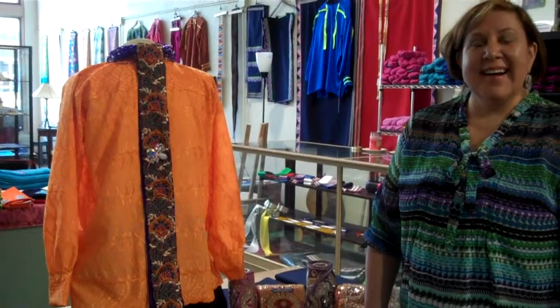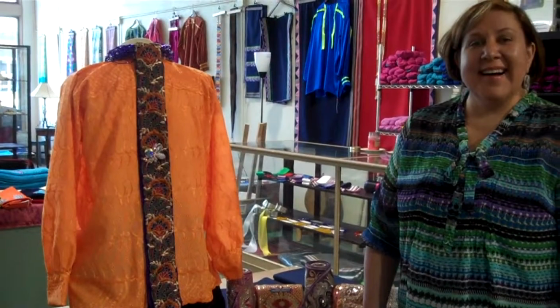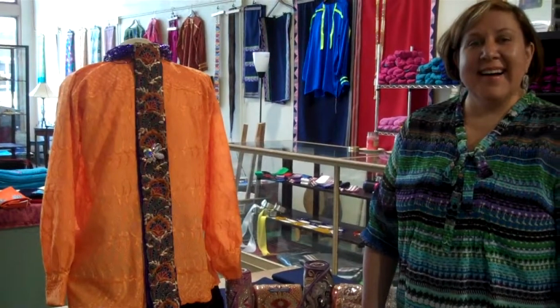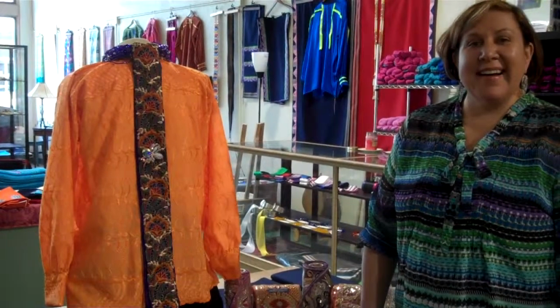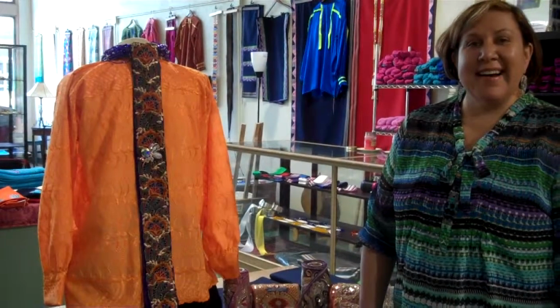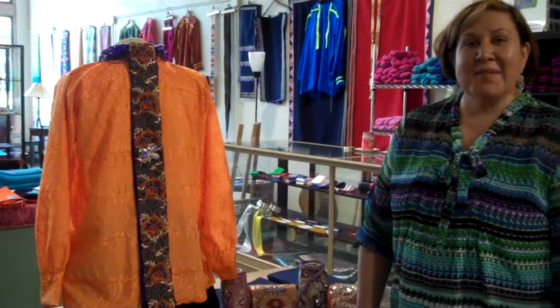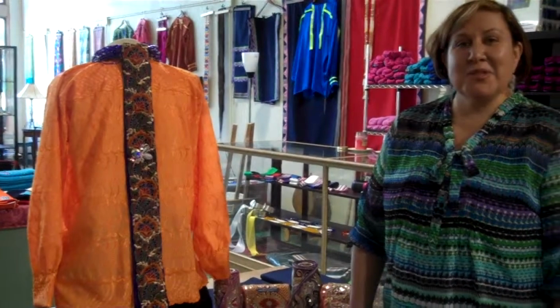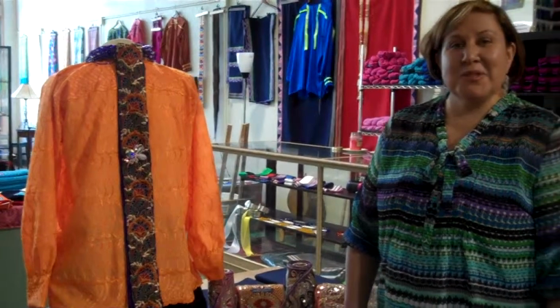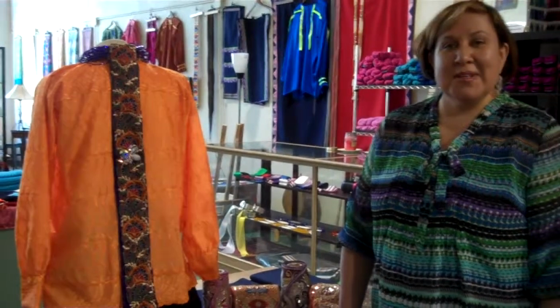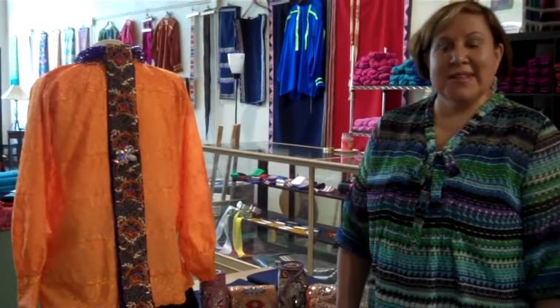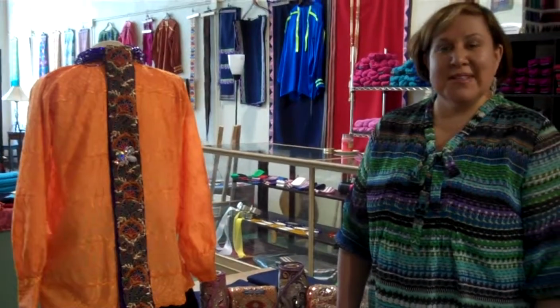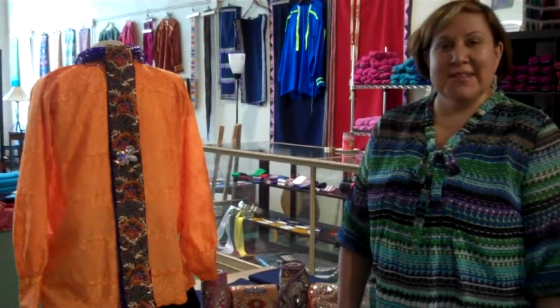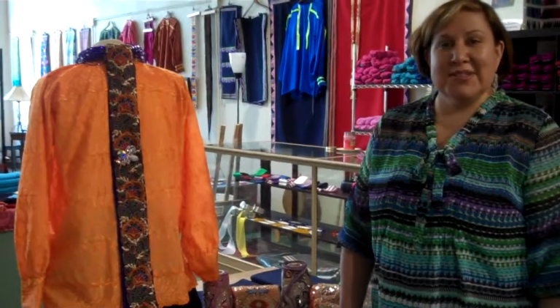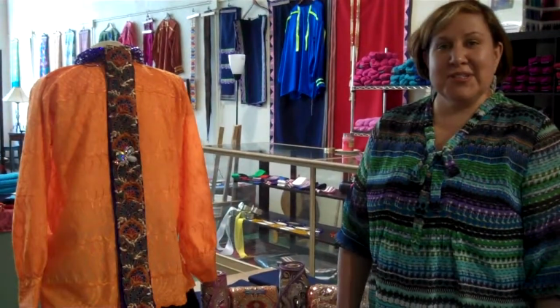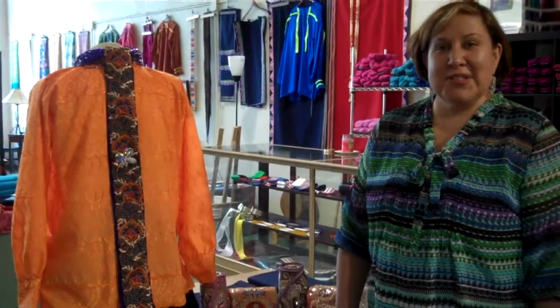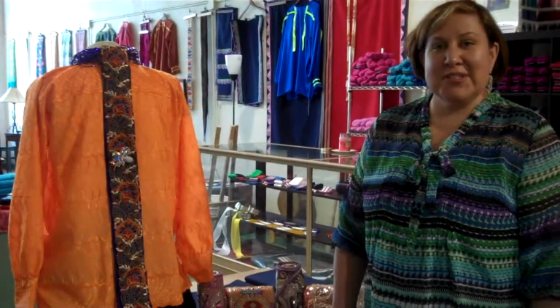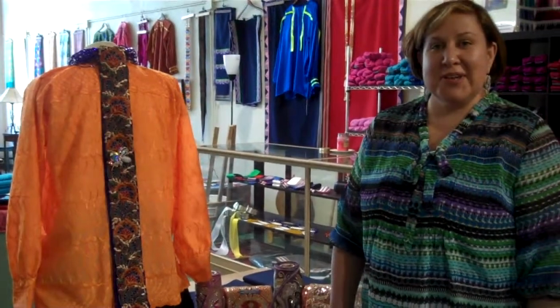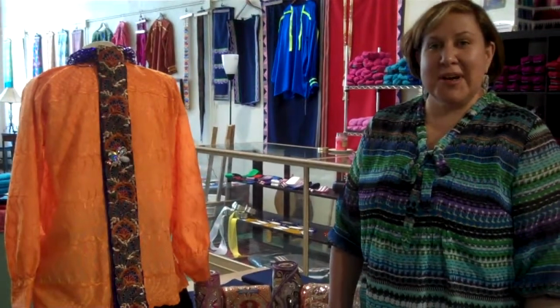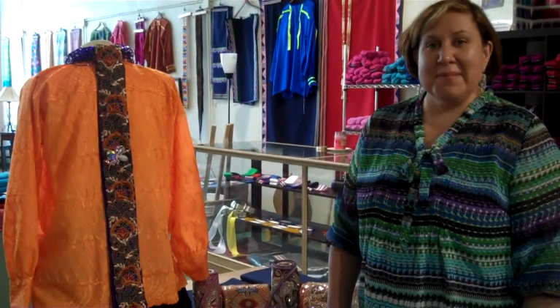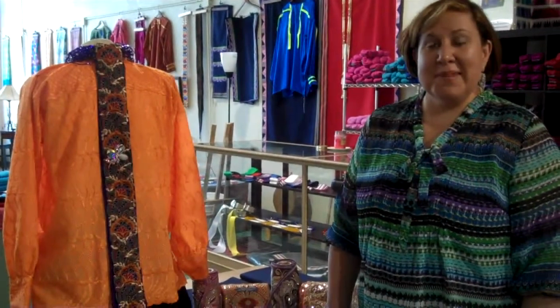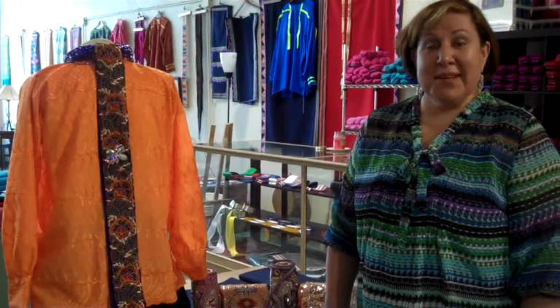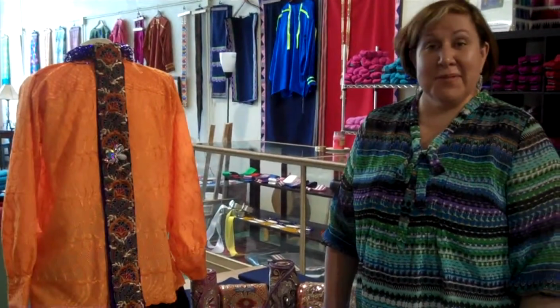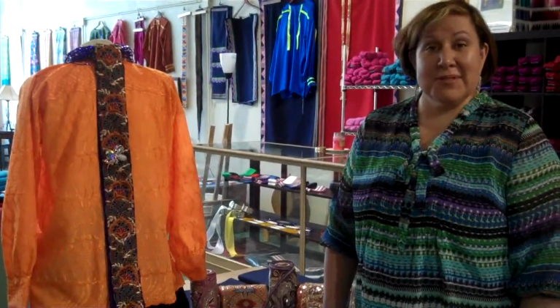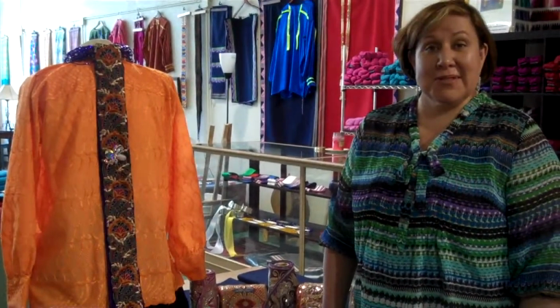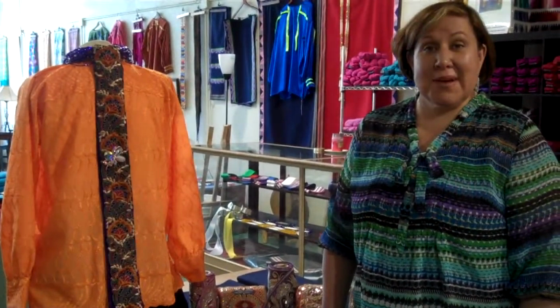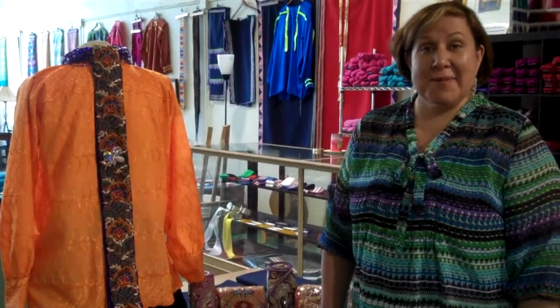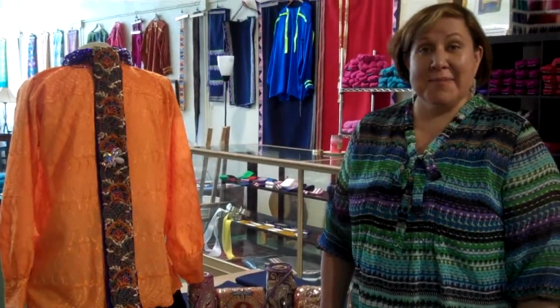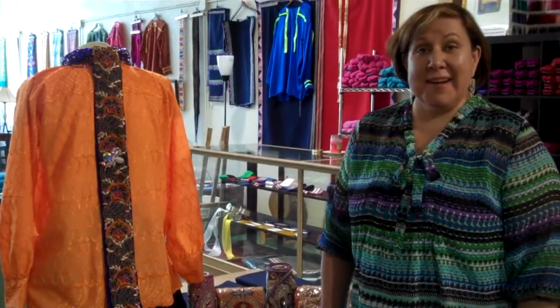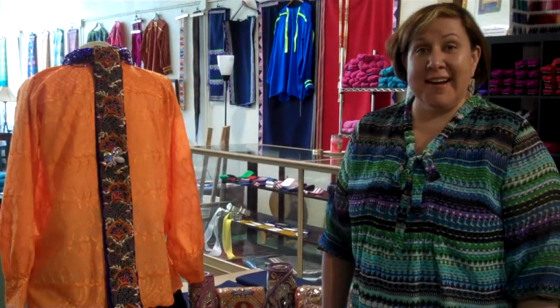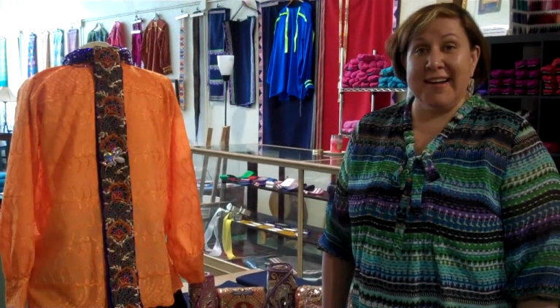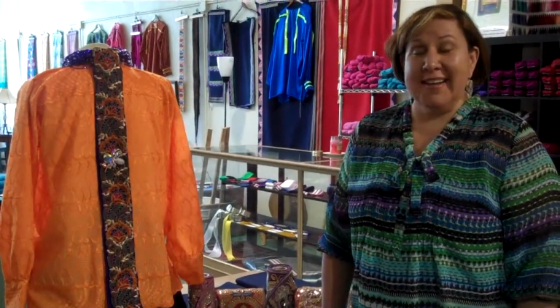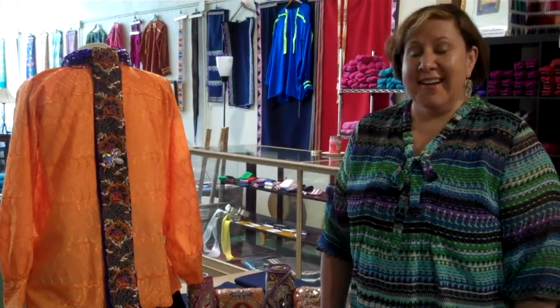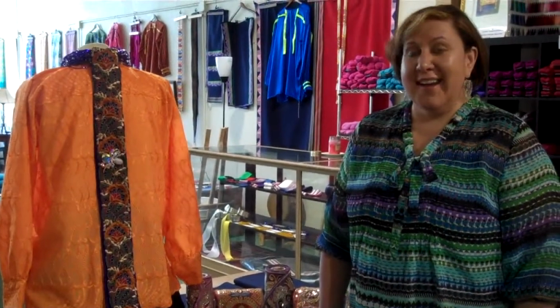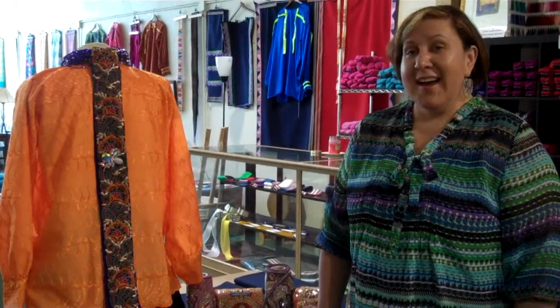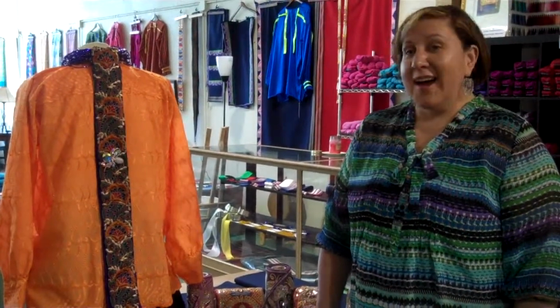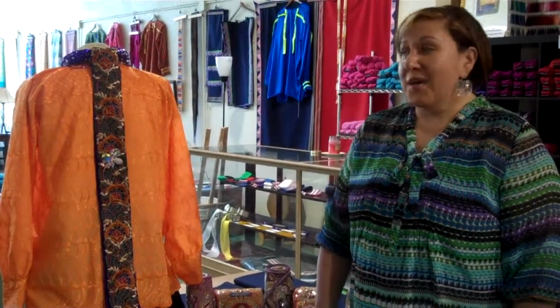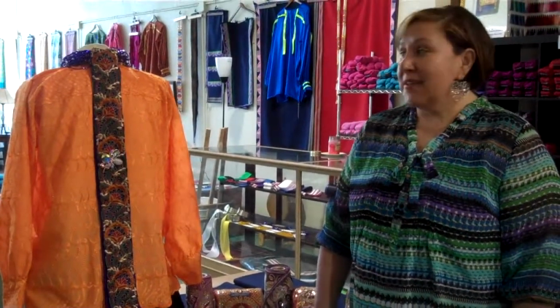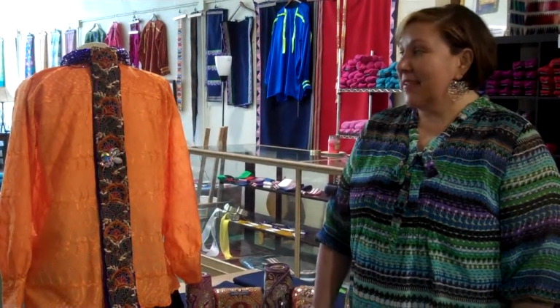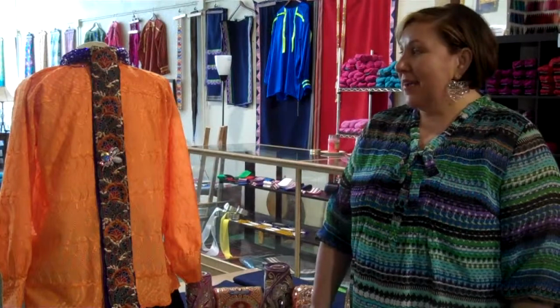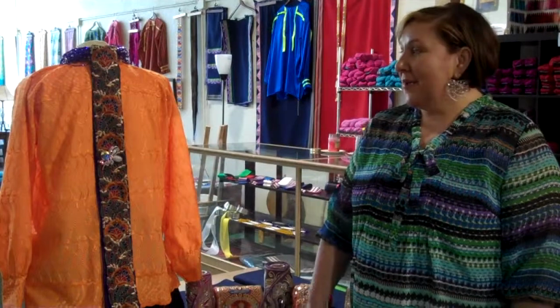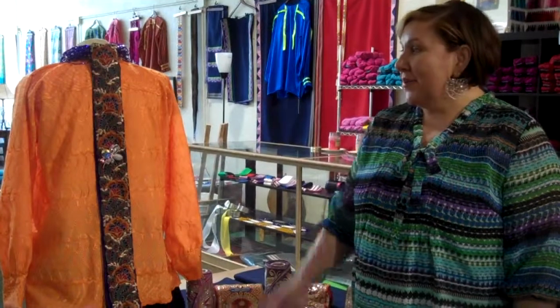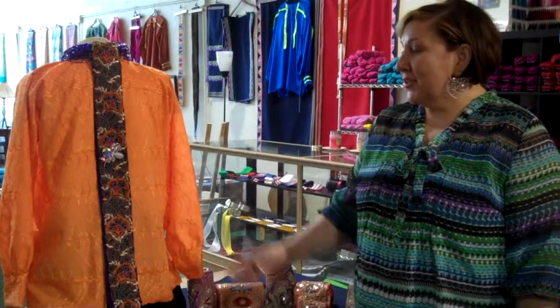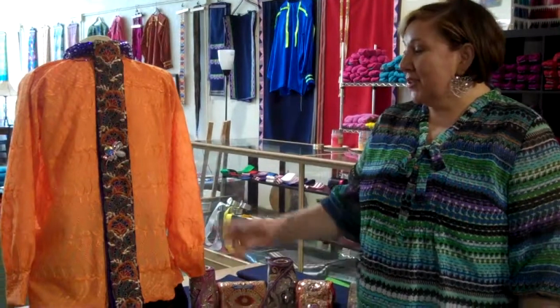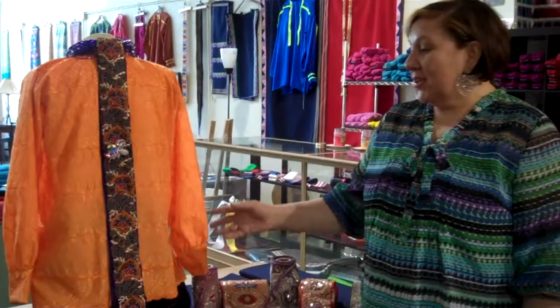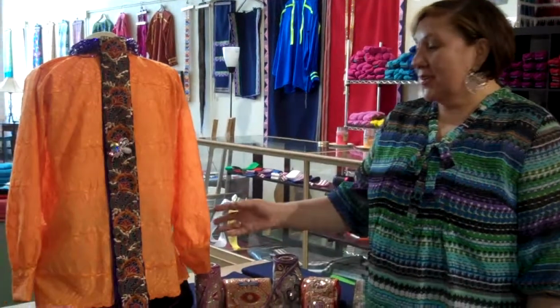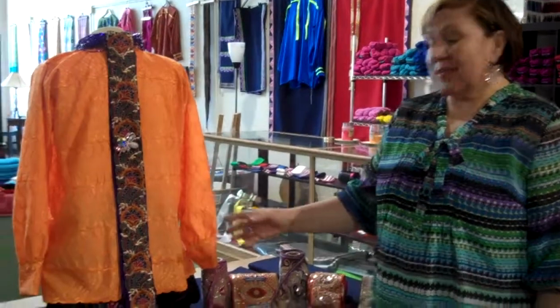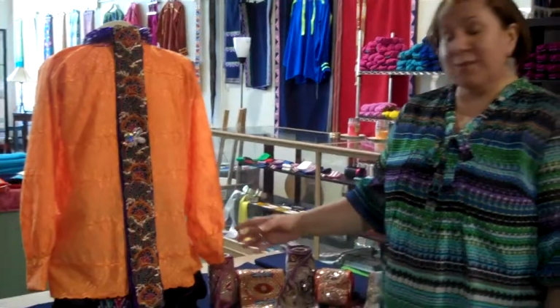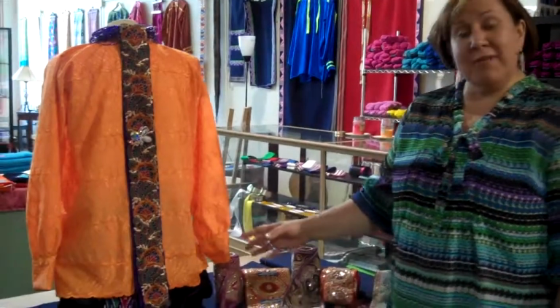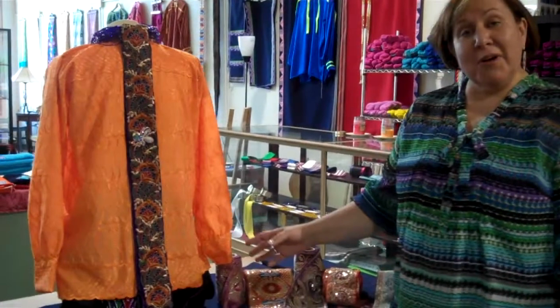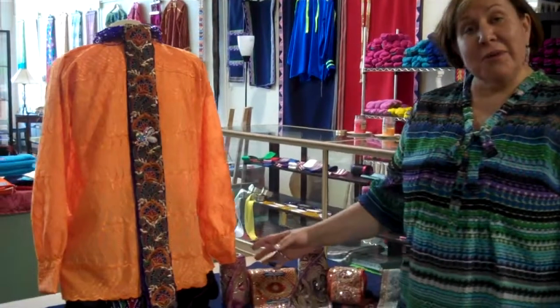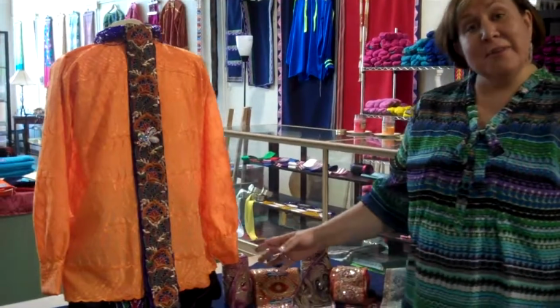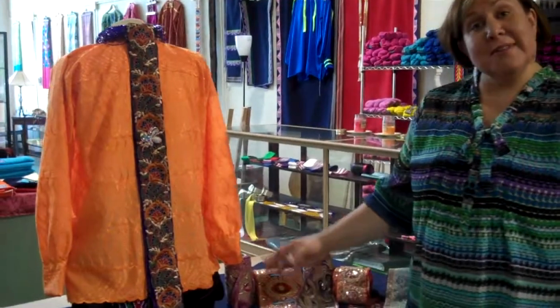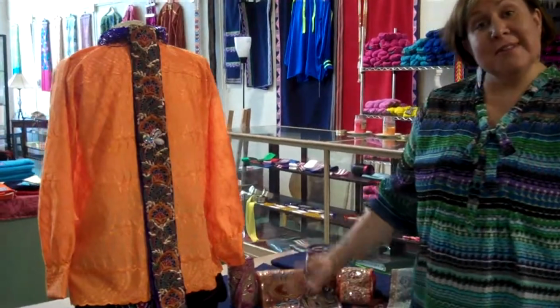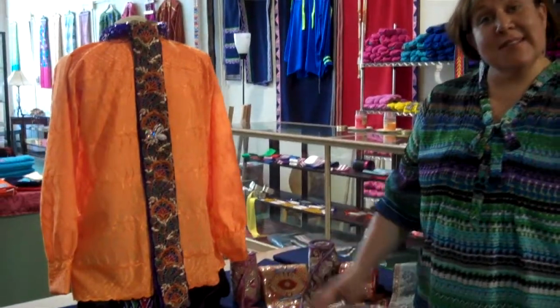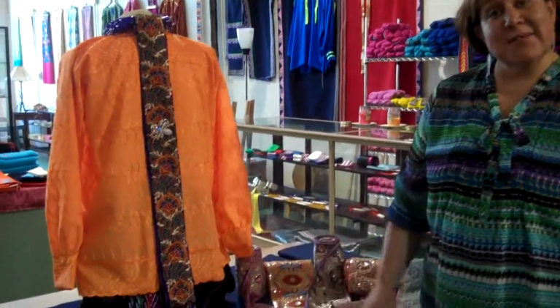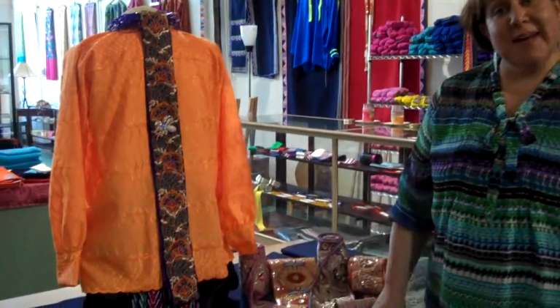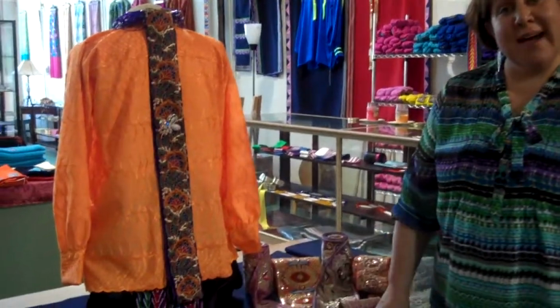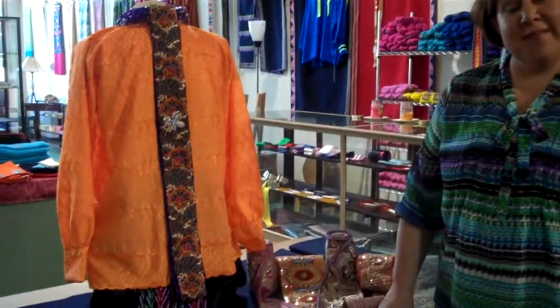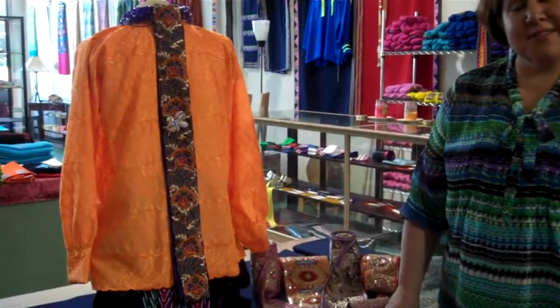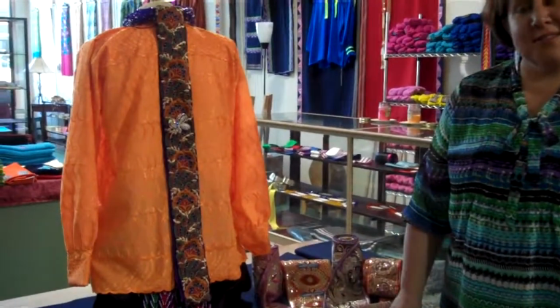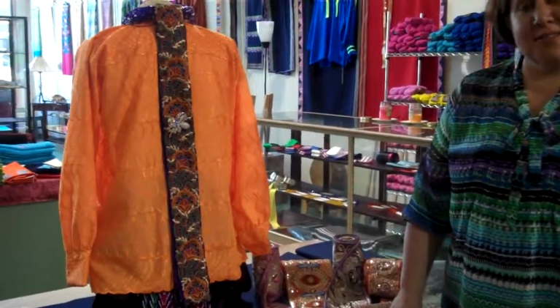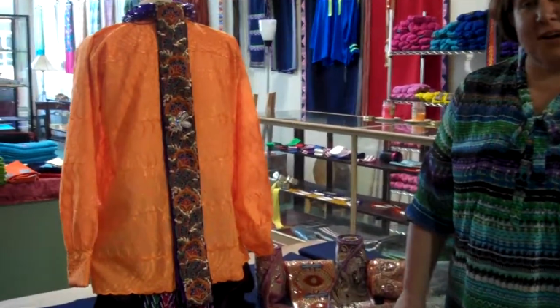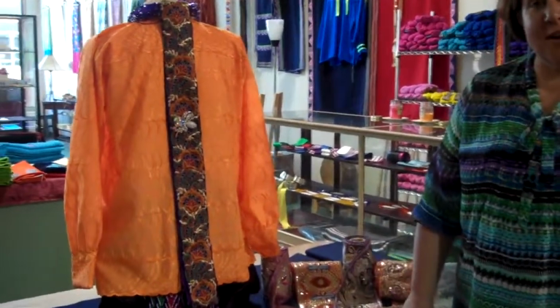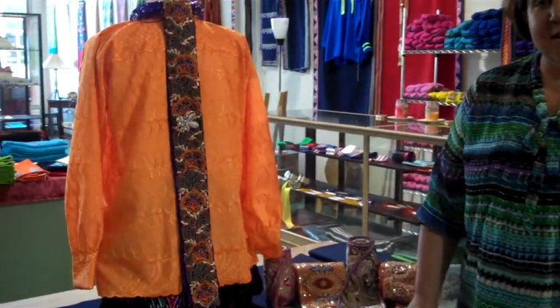Hi, I'm Julie at the Cedar Chest Shop. Thank you for stopping by. Today I want to show you some of our ribbons that we have in stock.